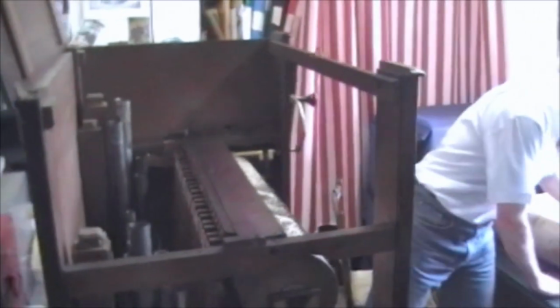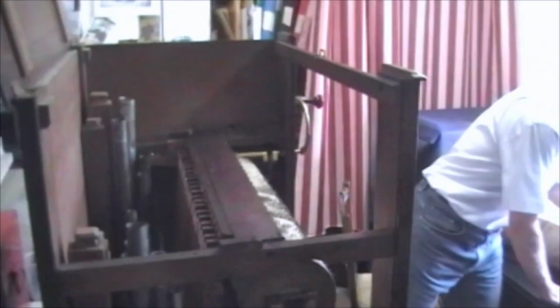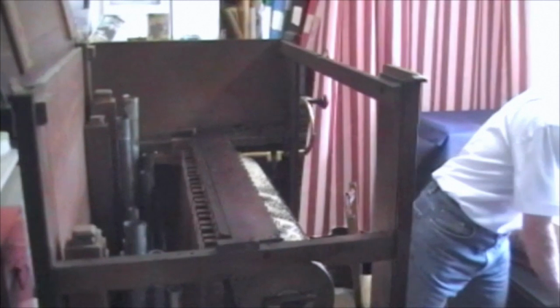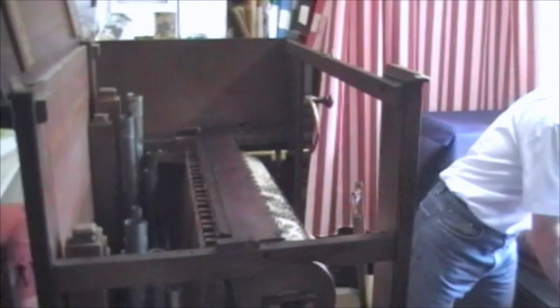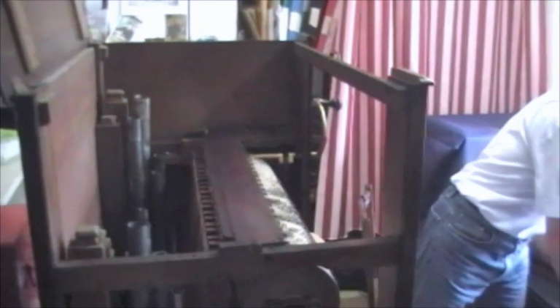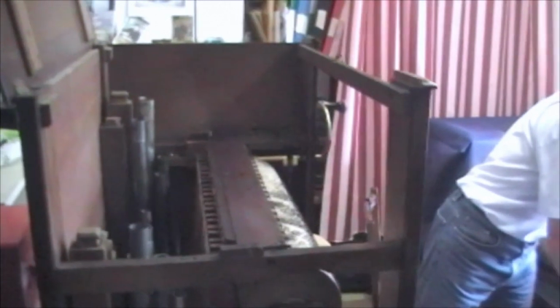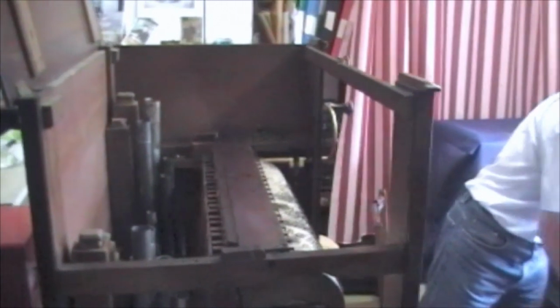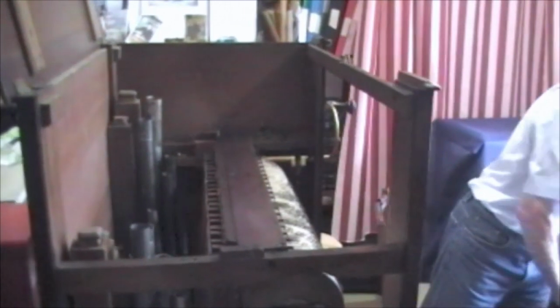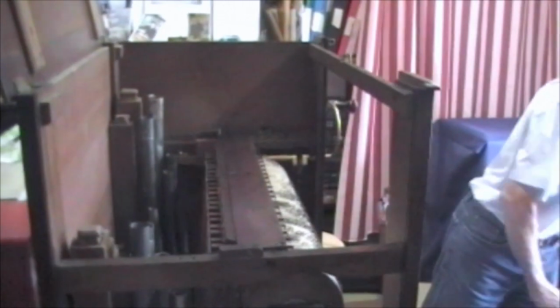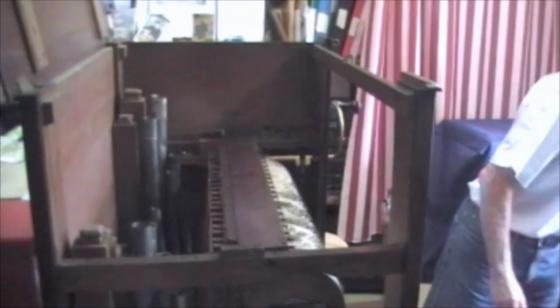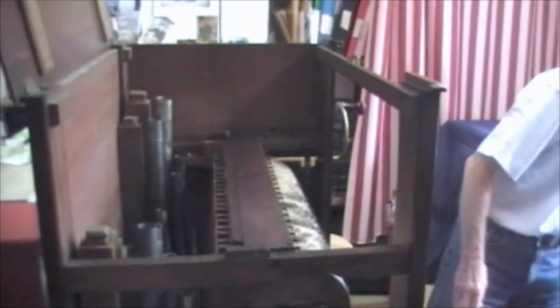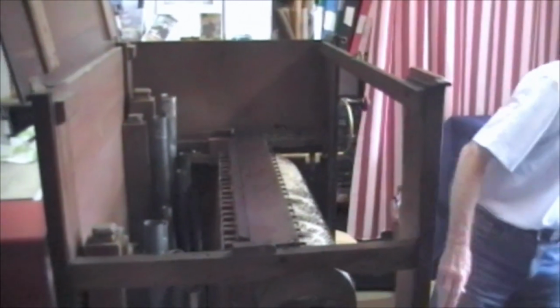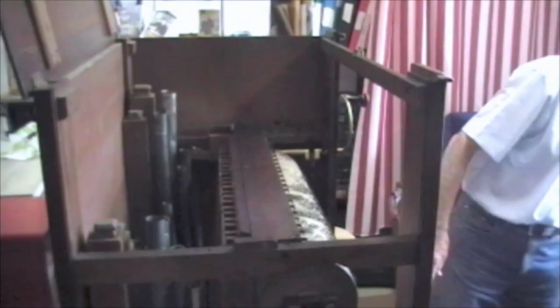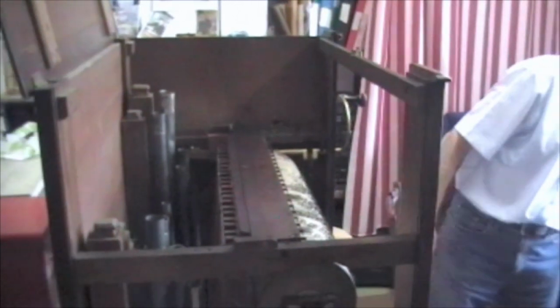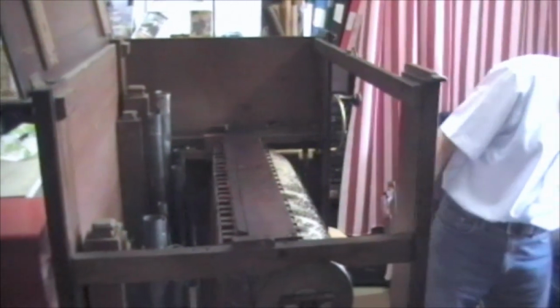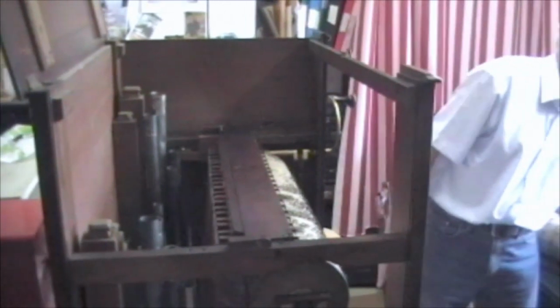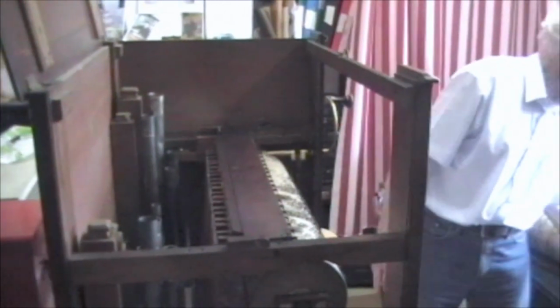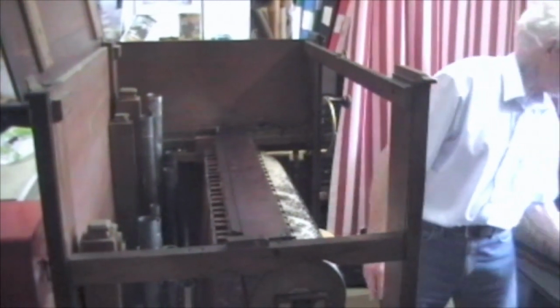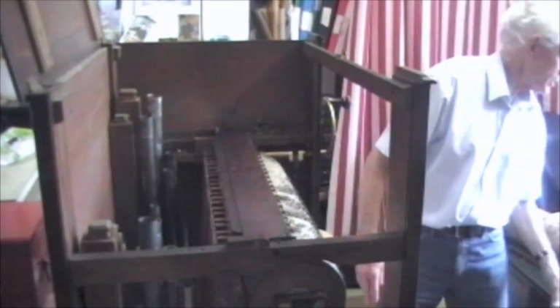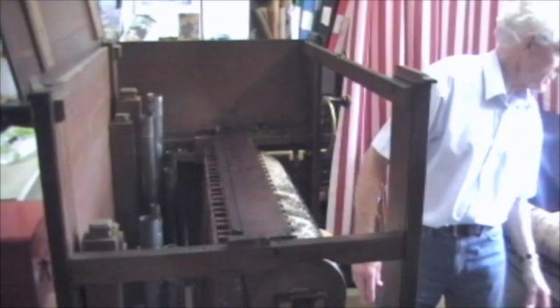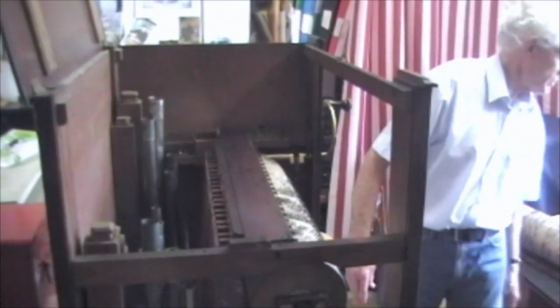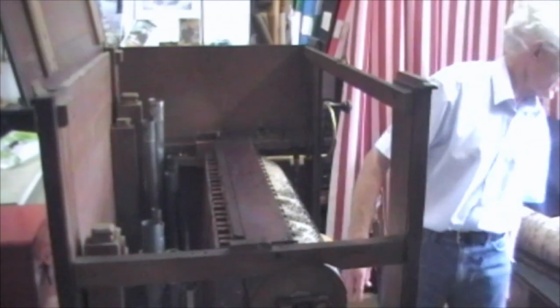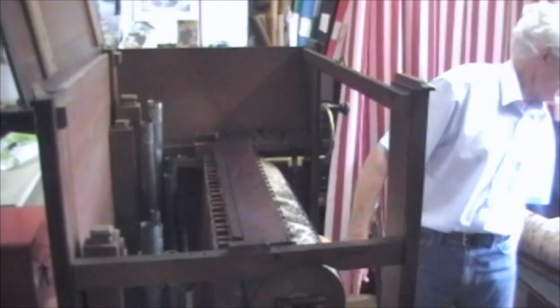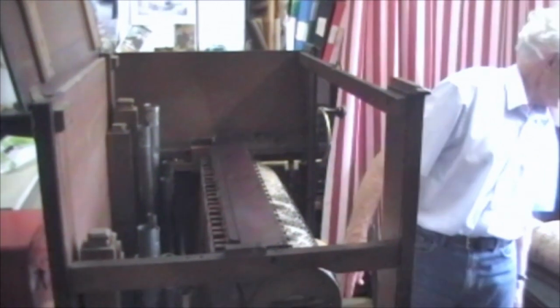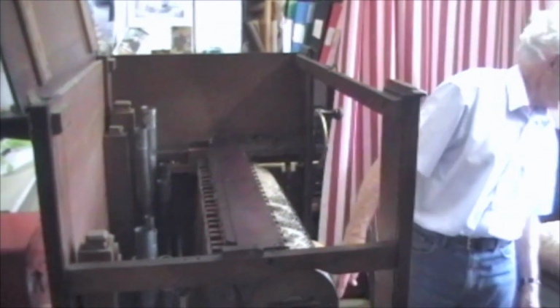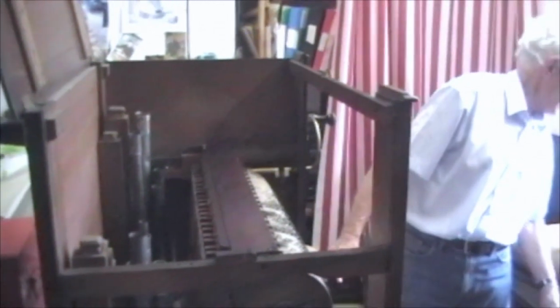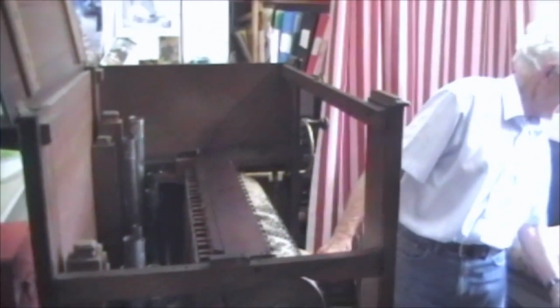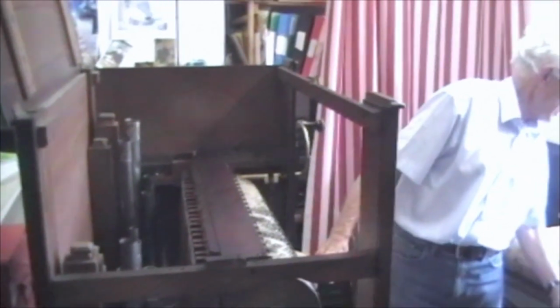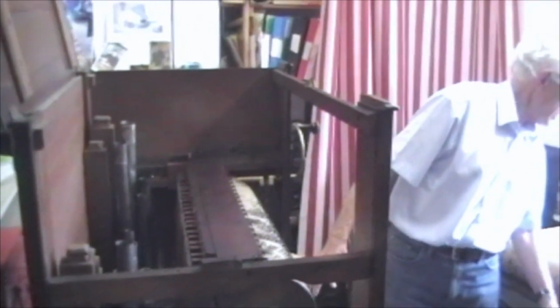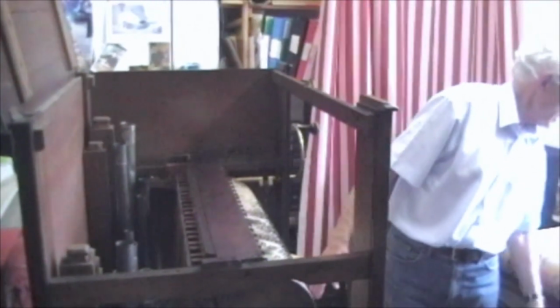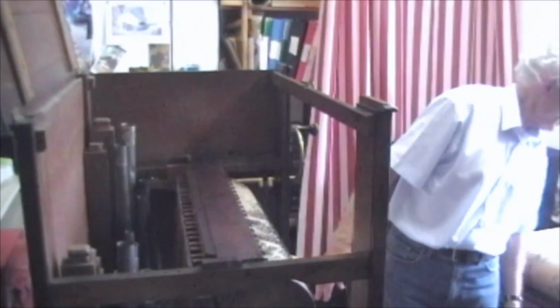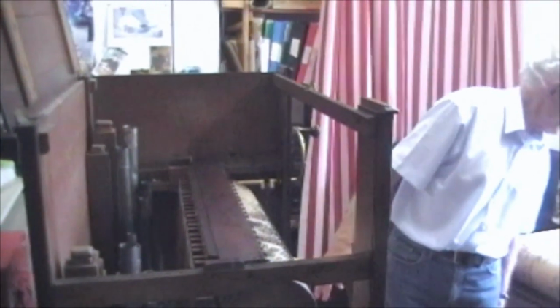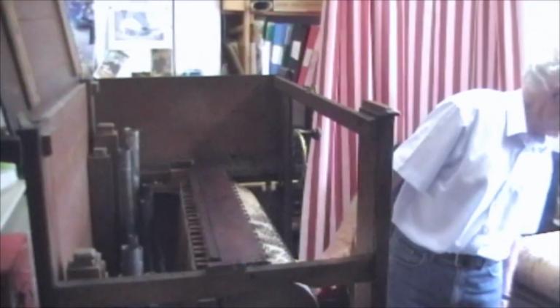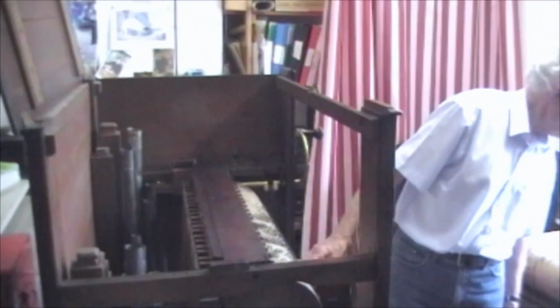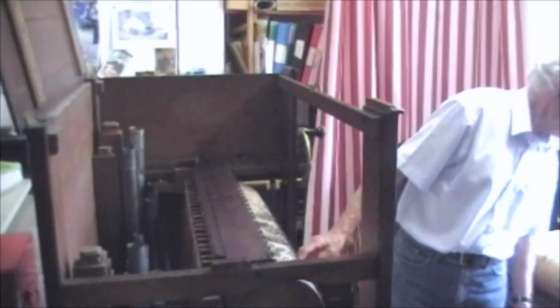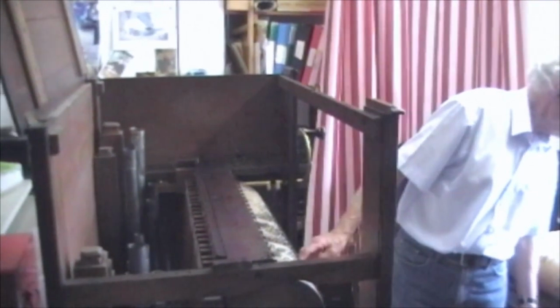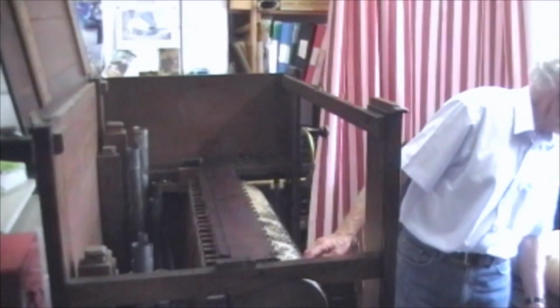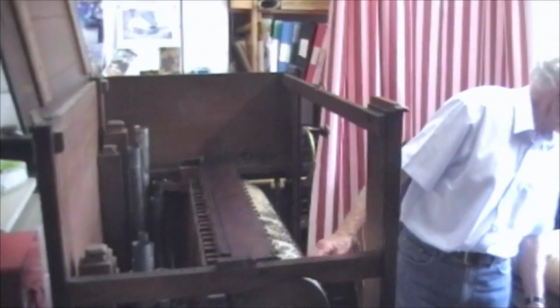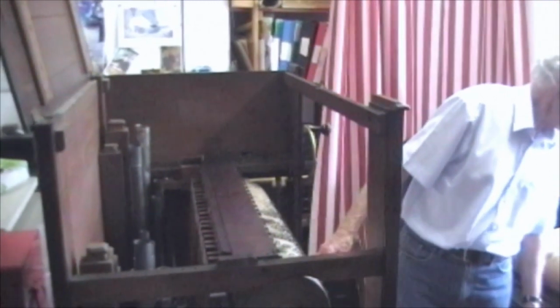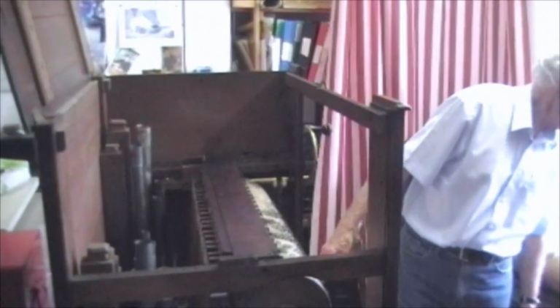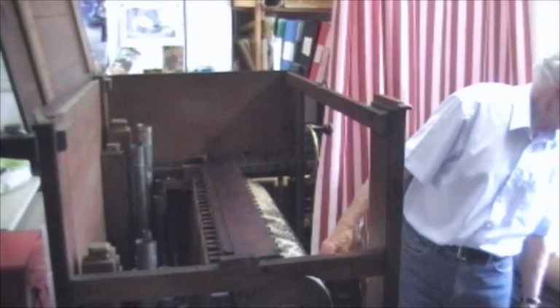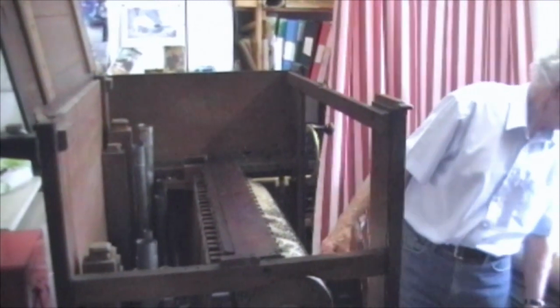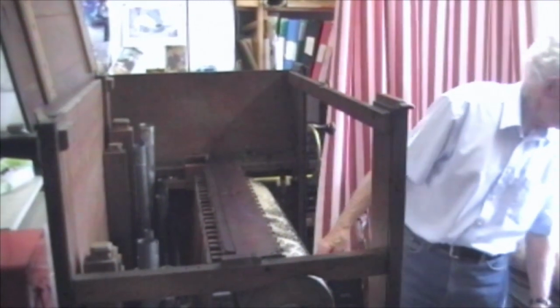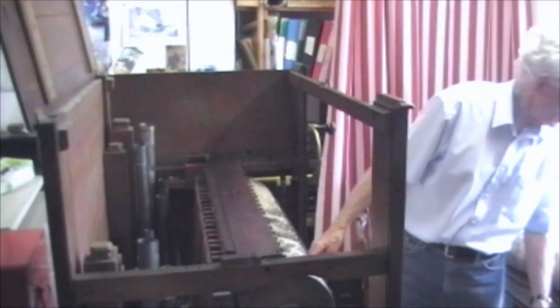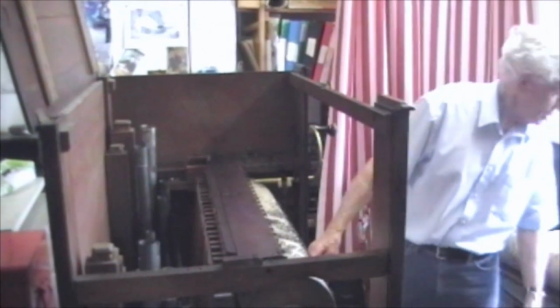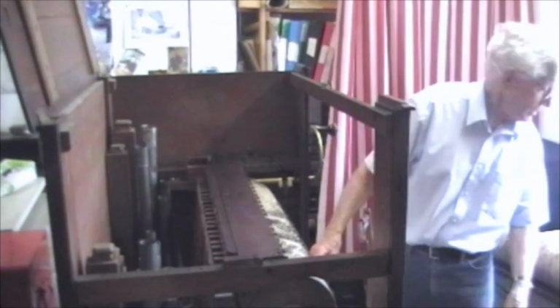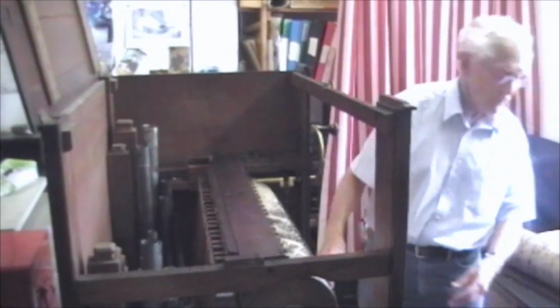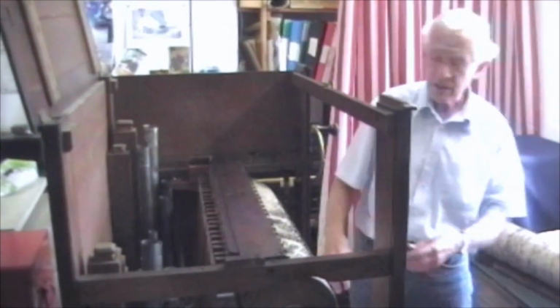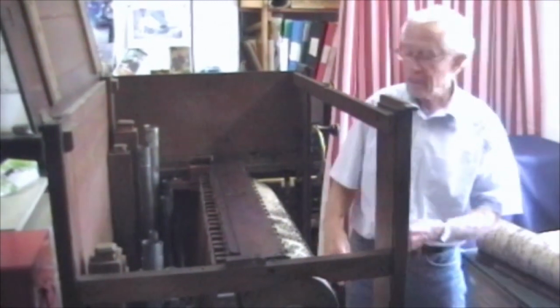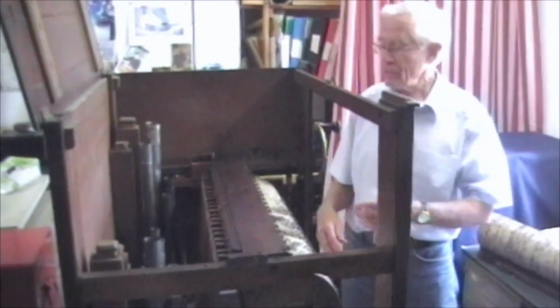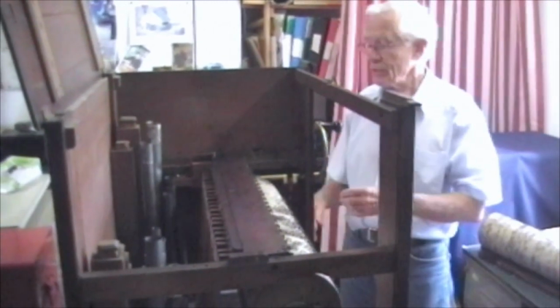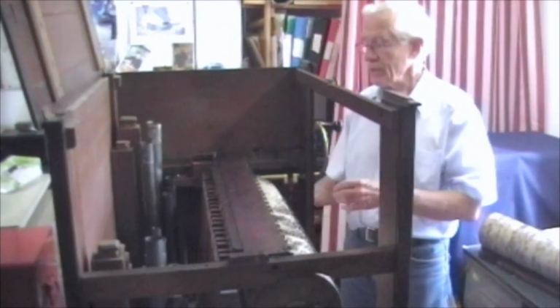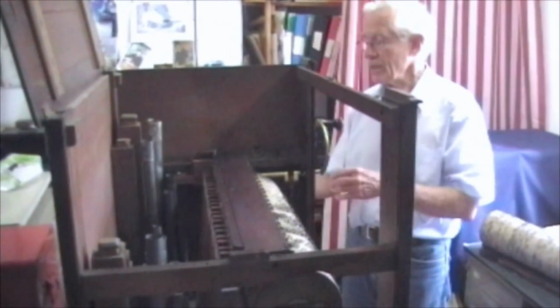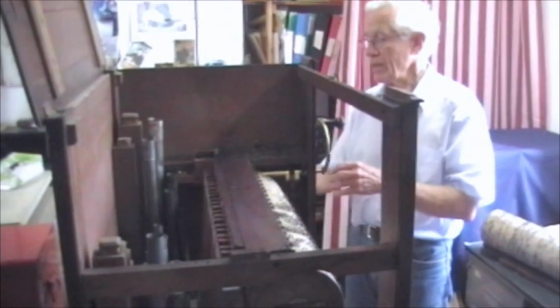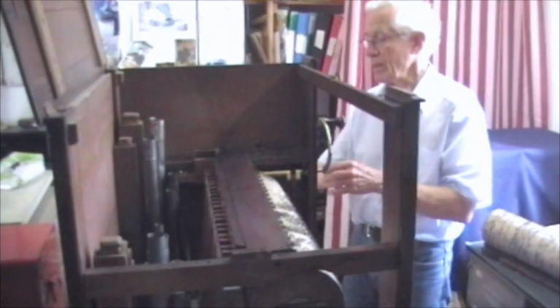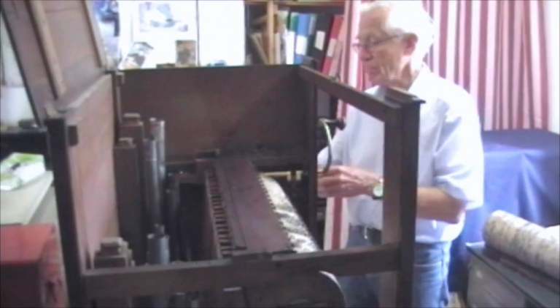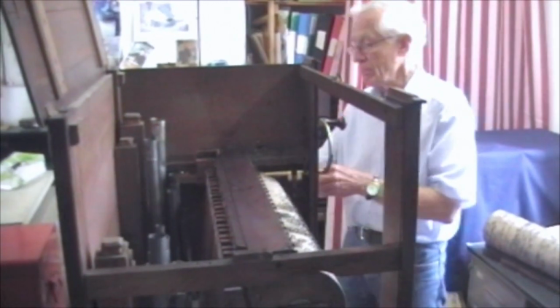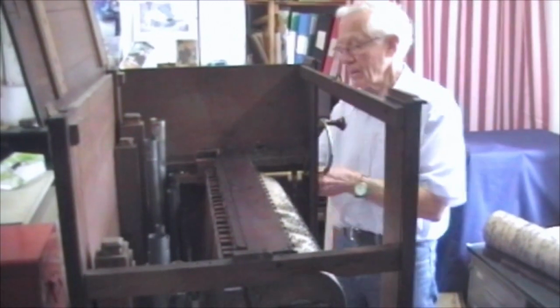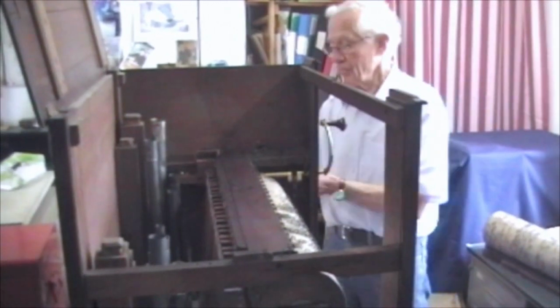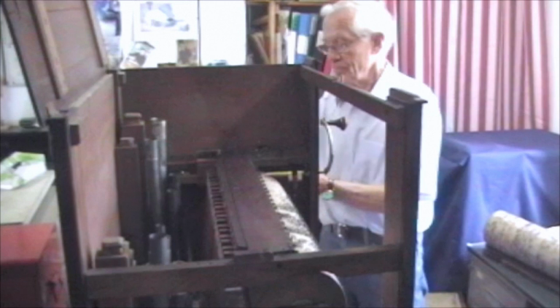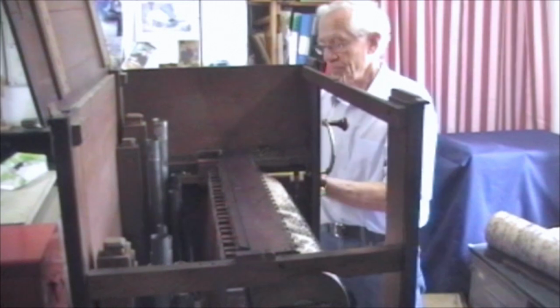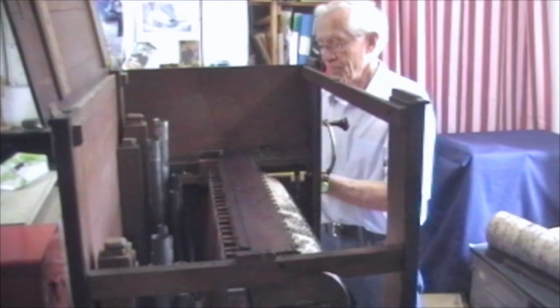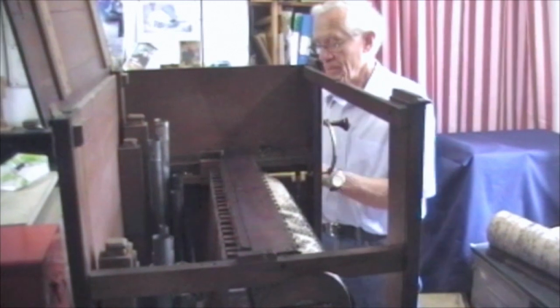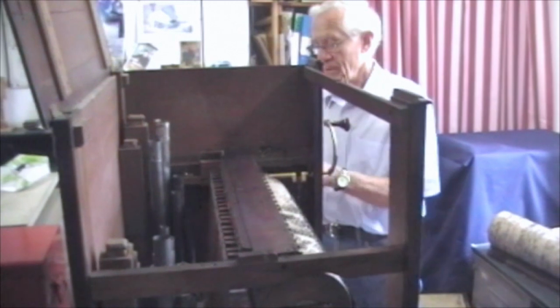We'll start off with number nine, which is Evening Hymn.